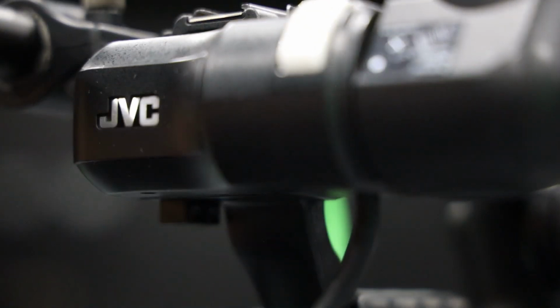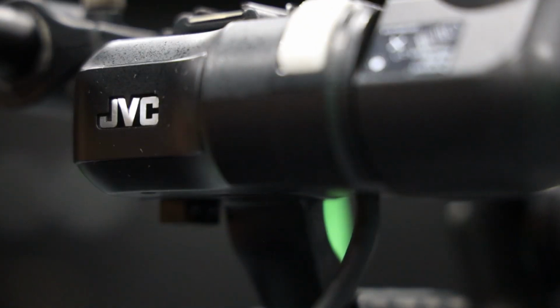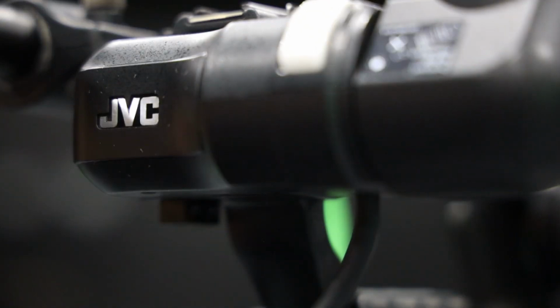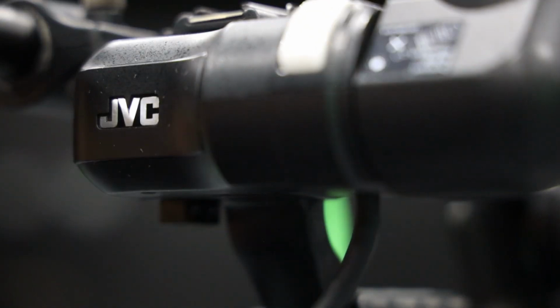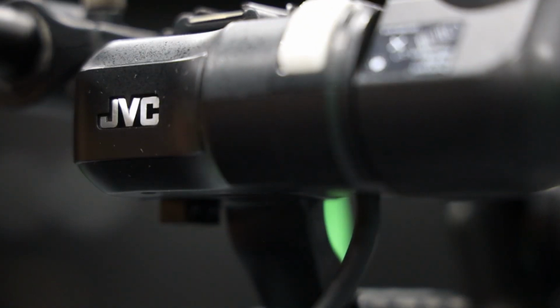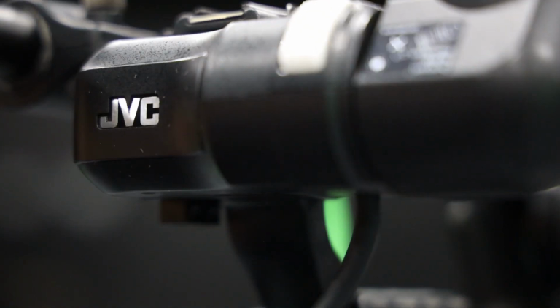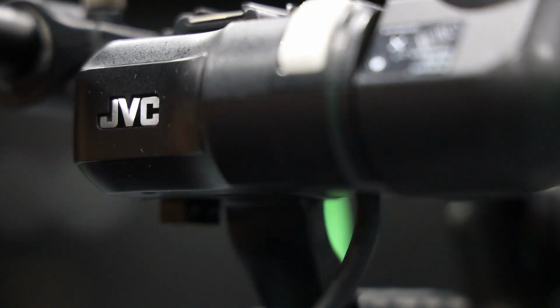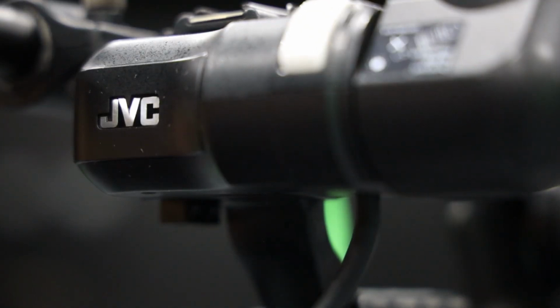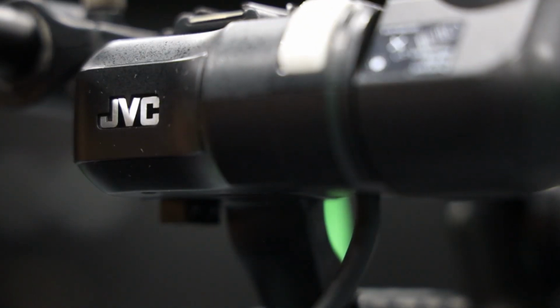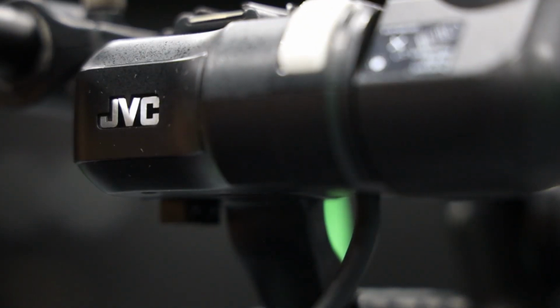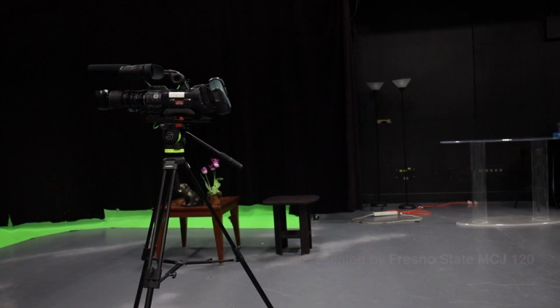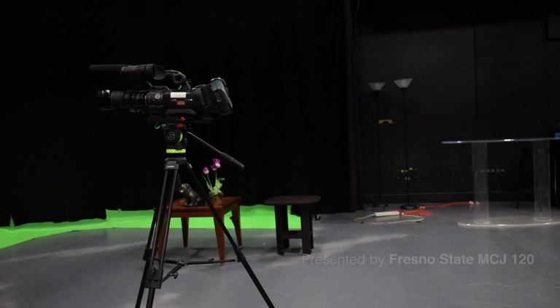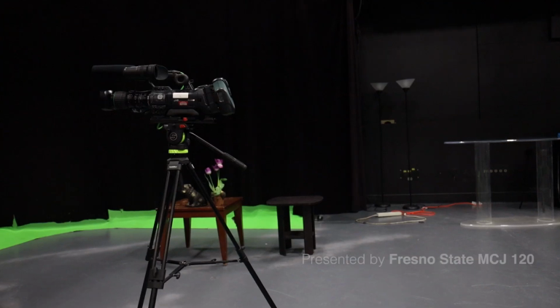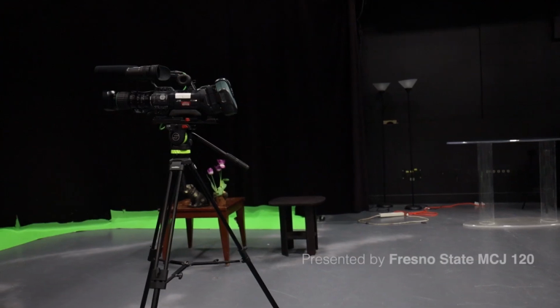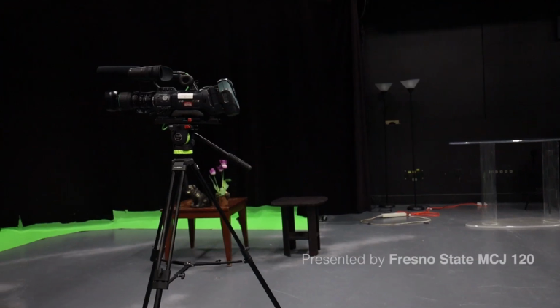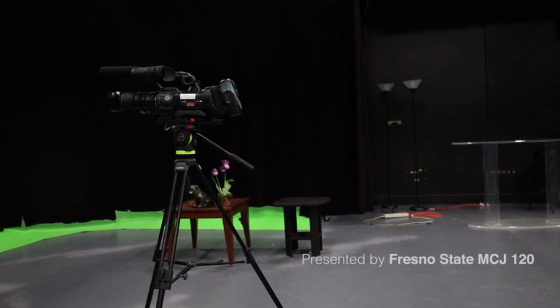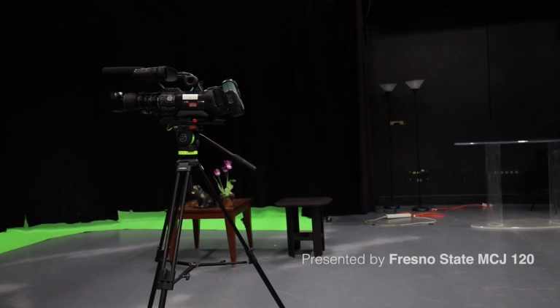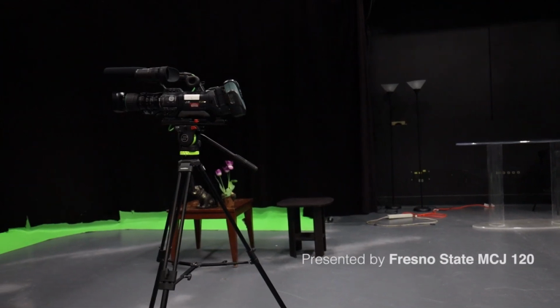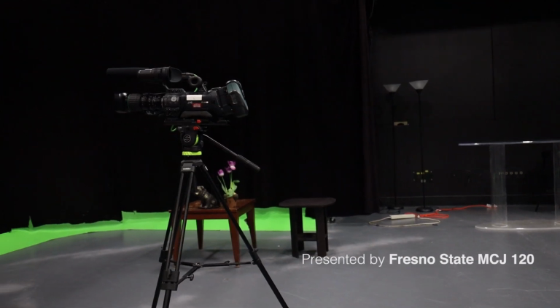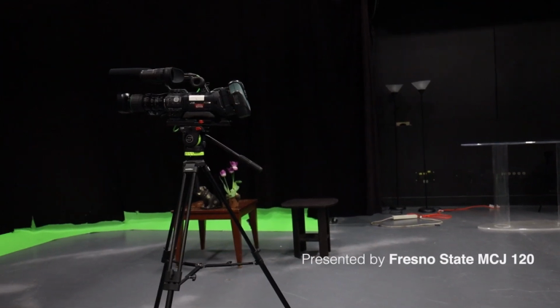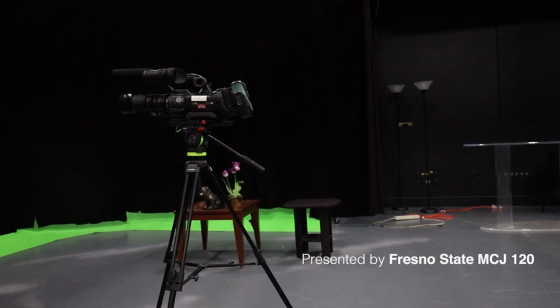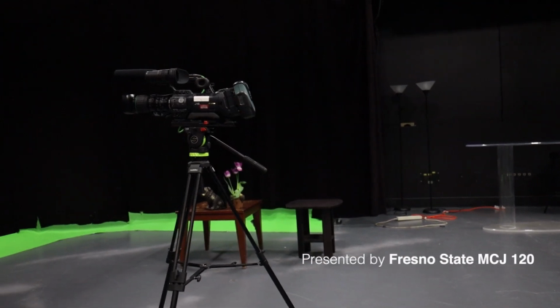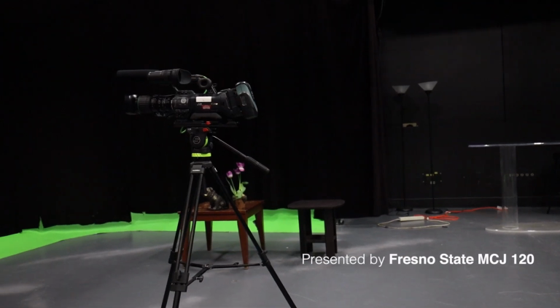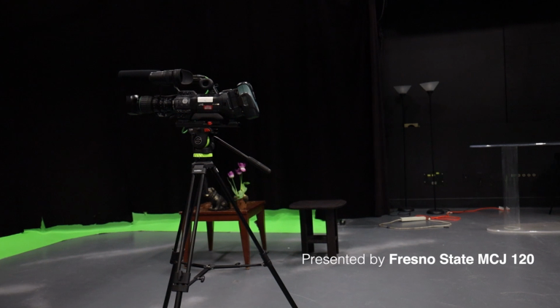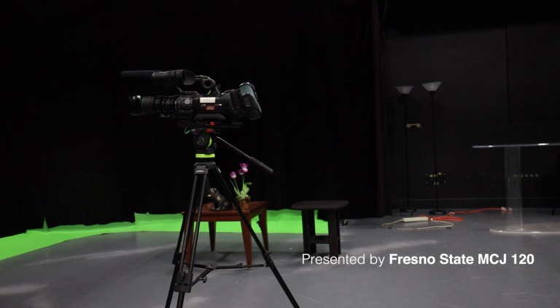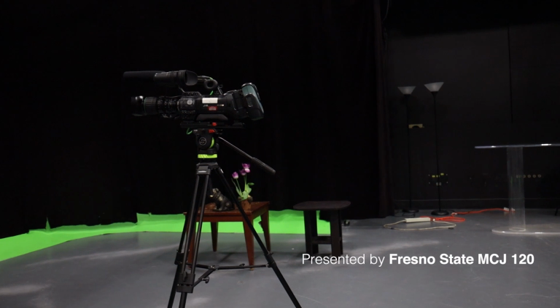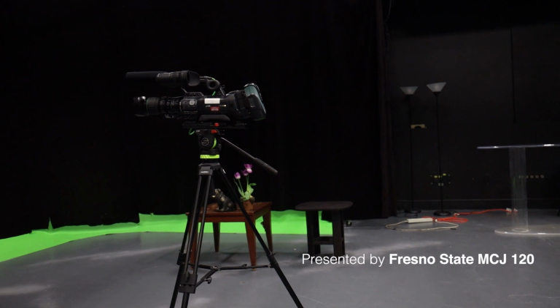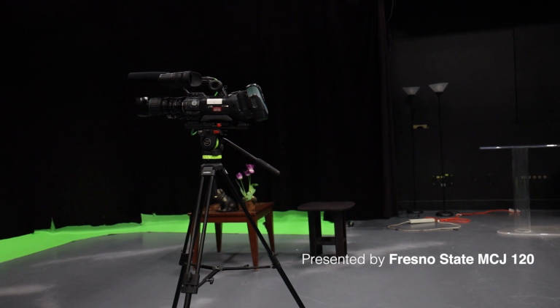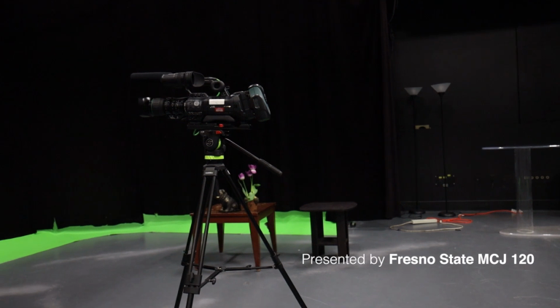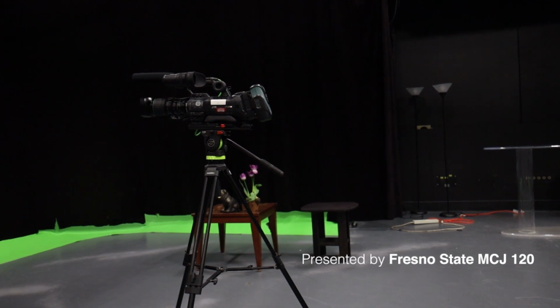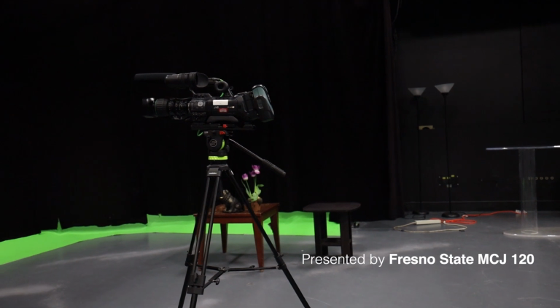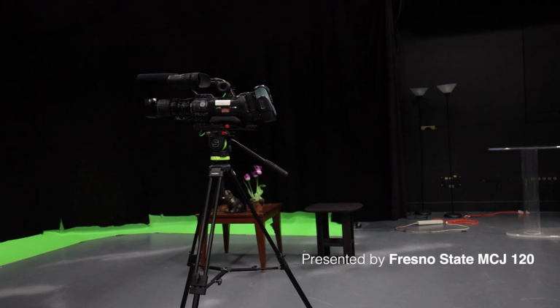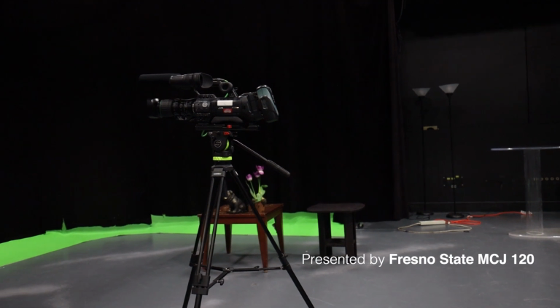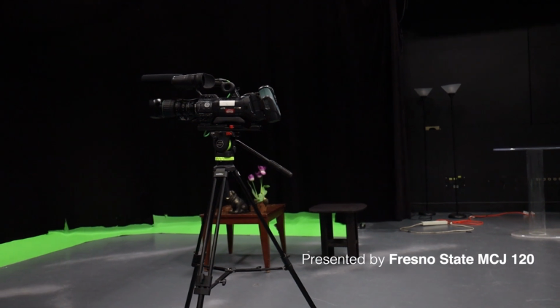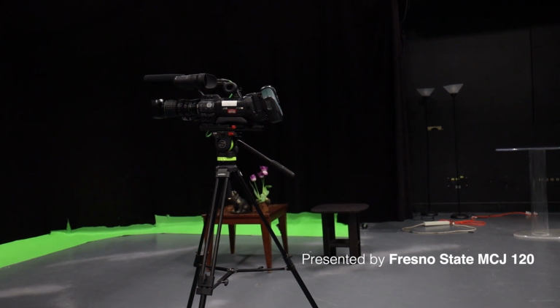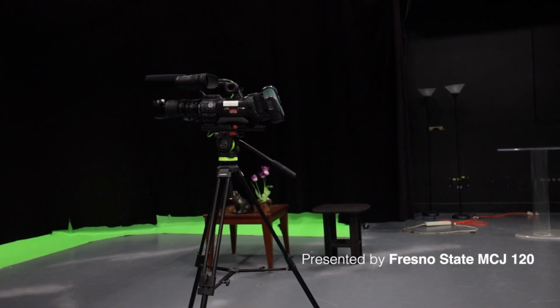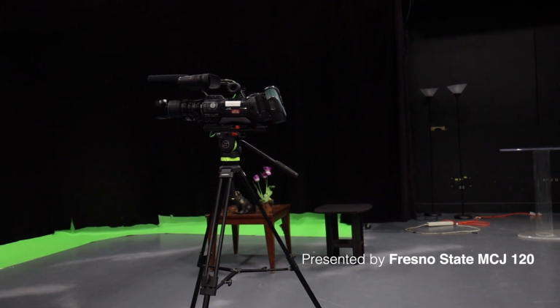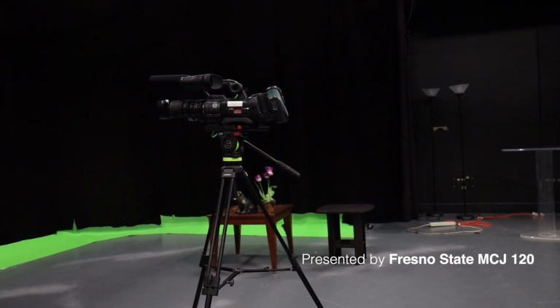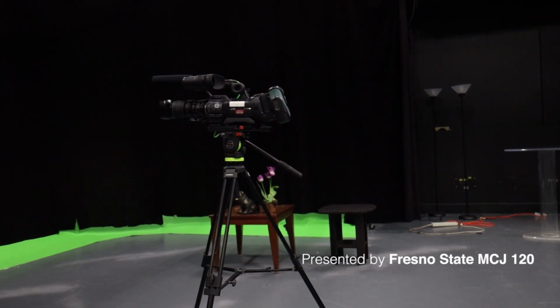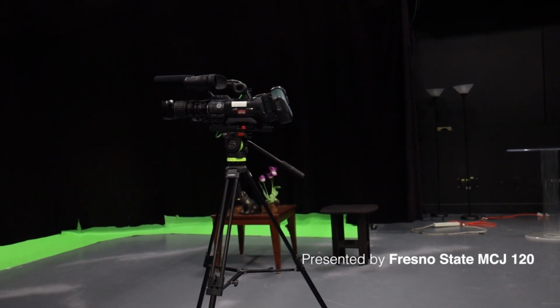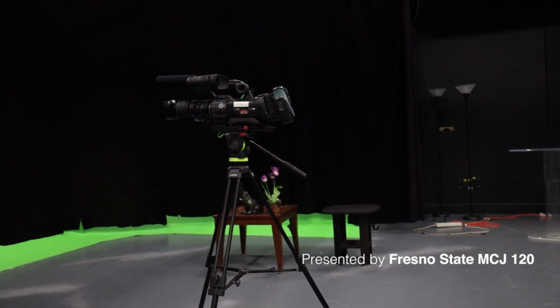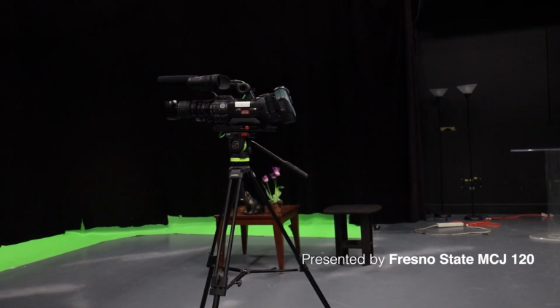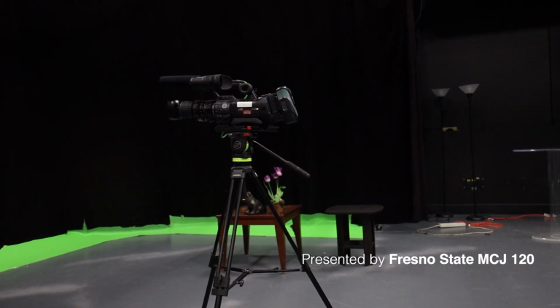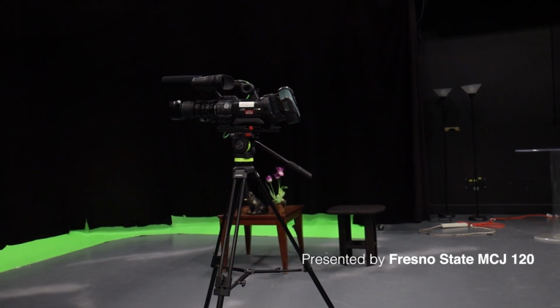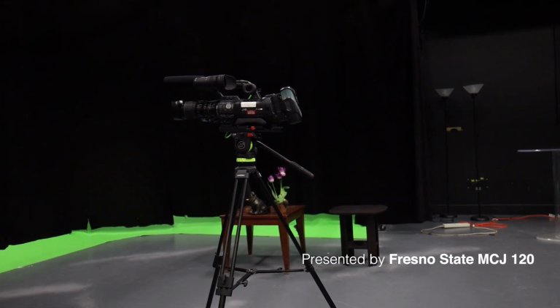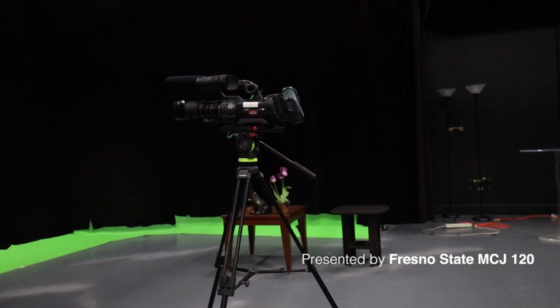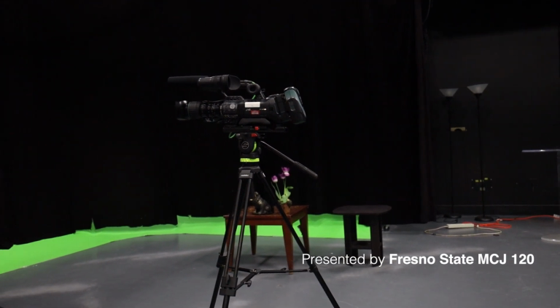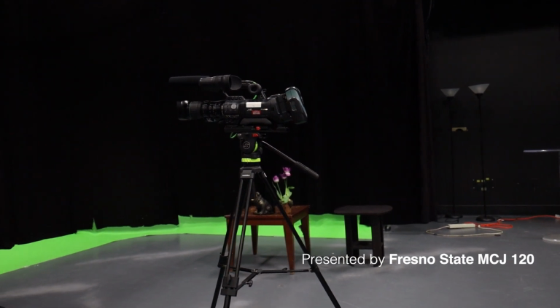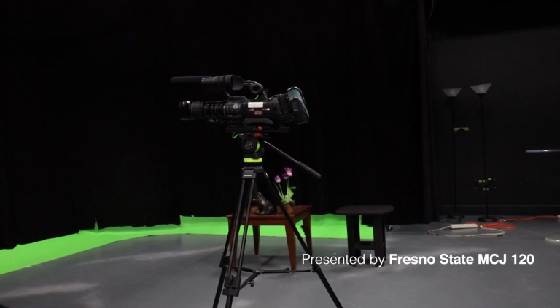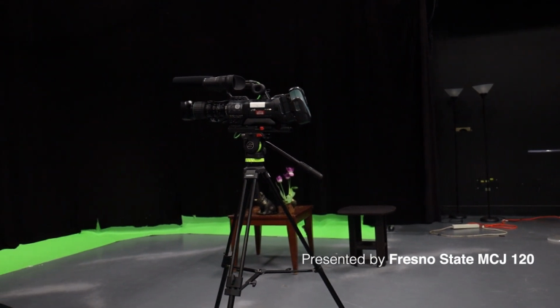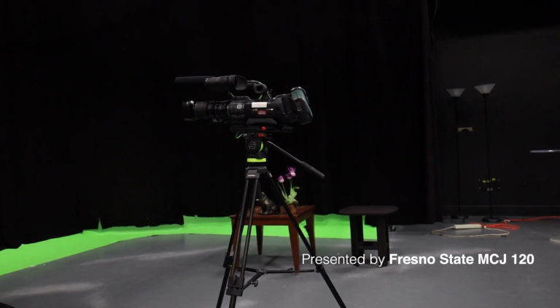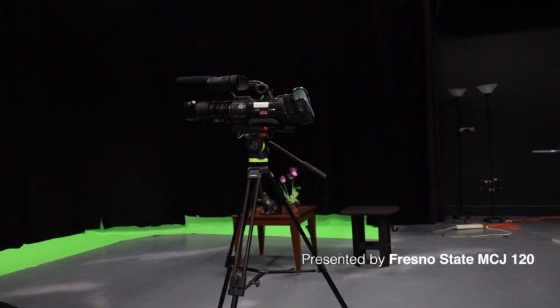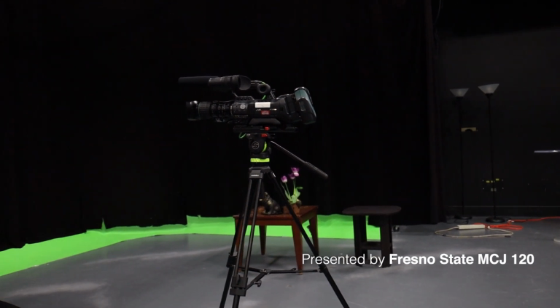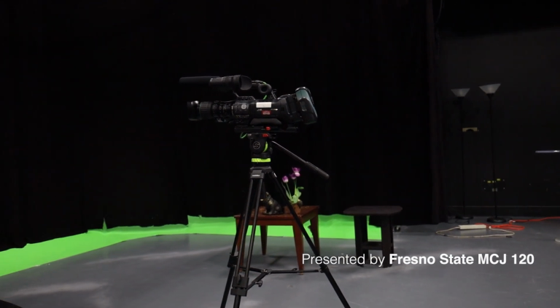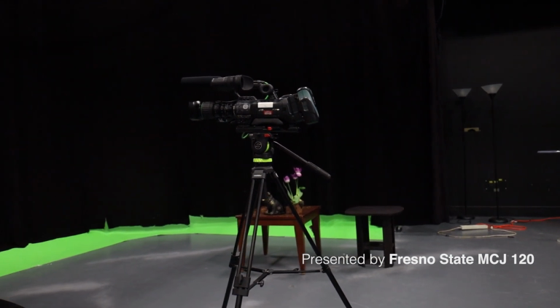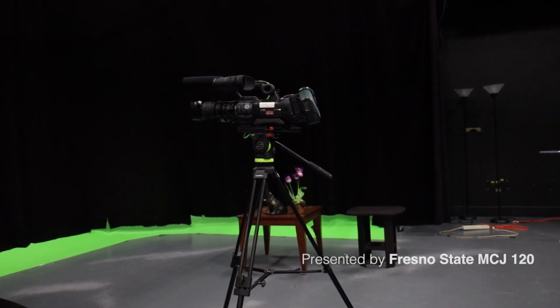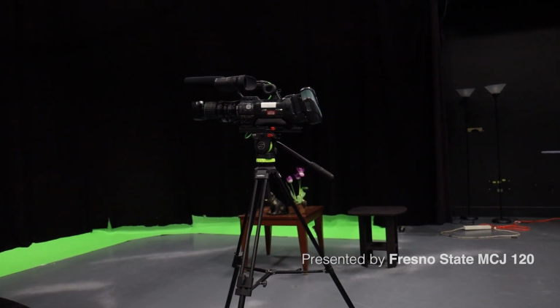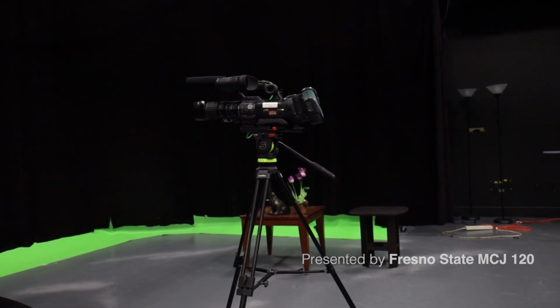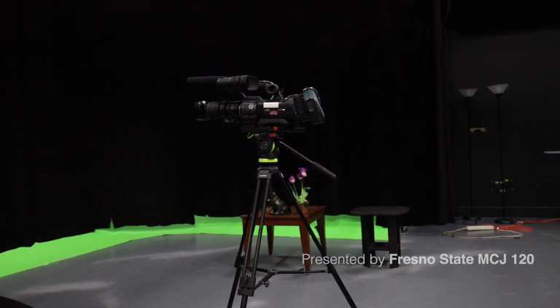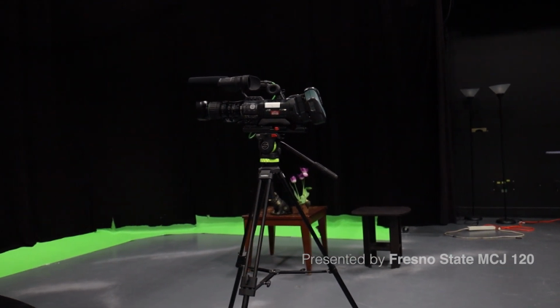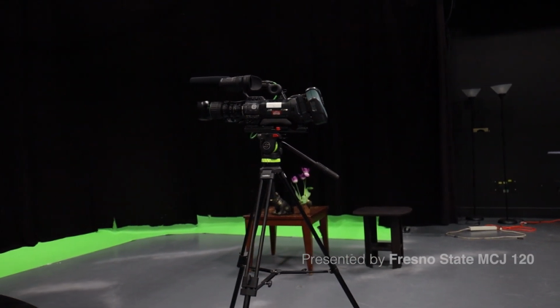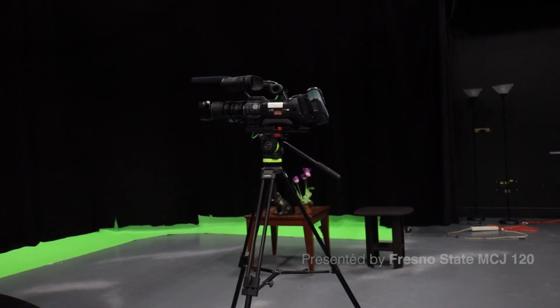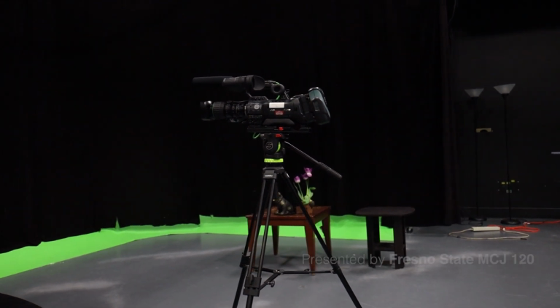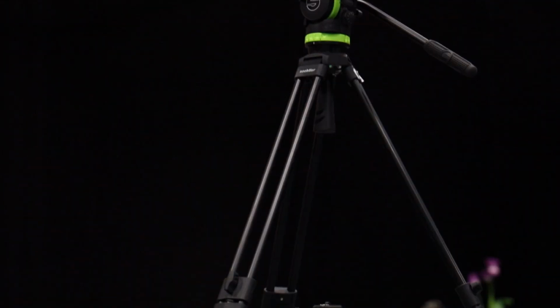In this video, we will be covering the external setup and operation of the JVC850.